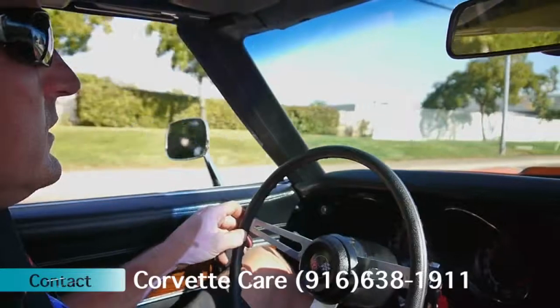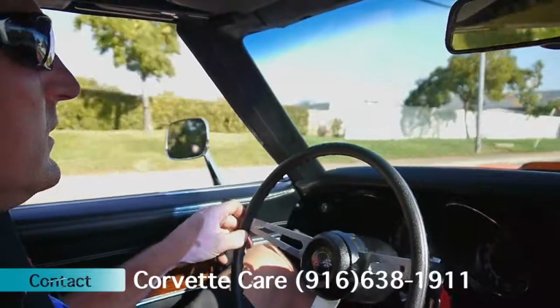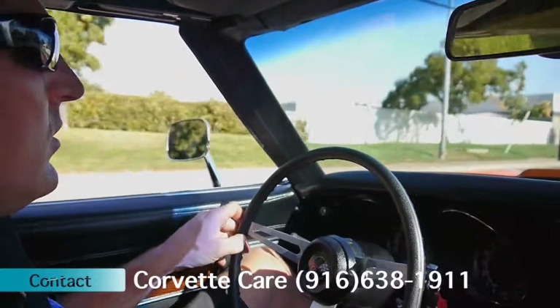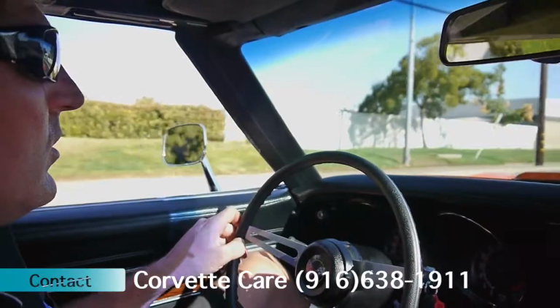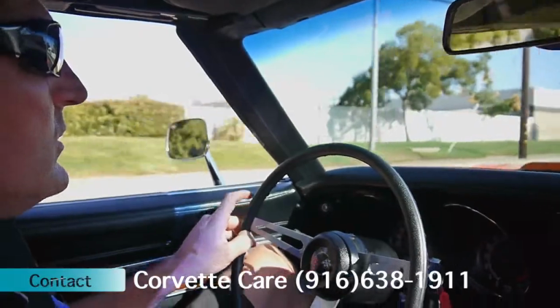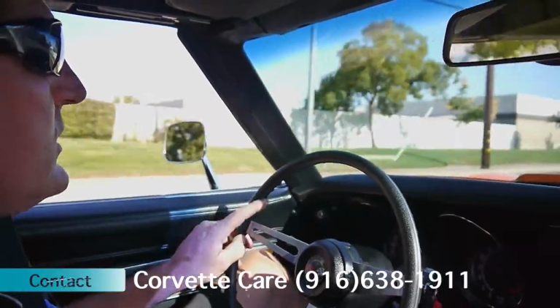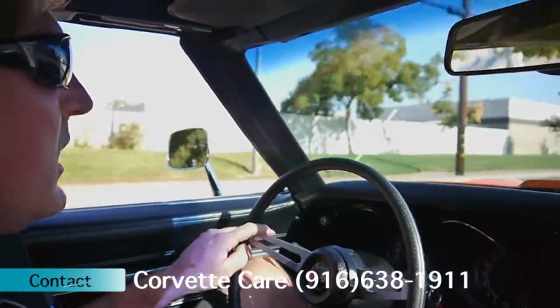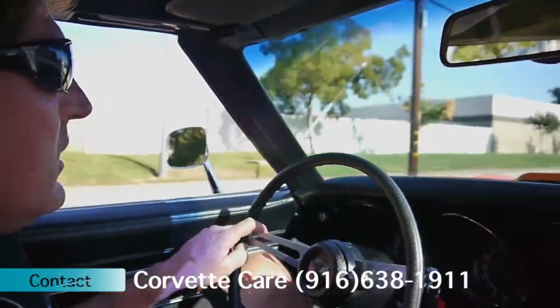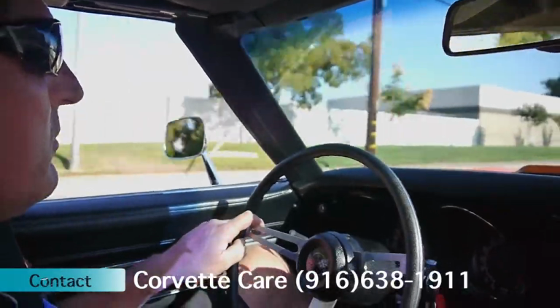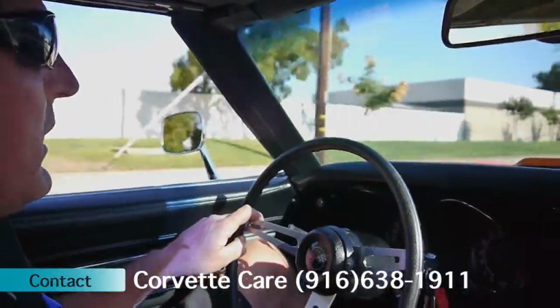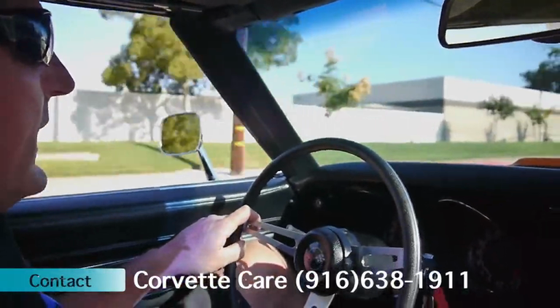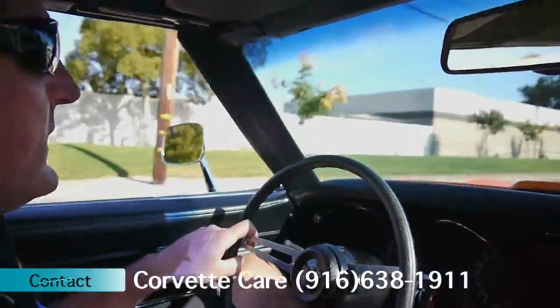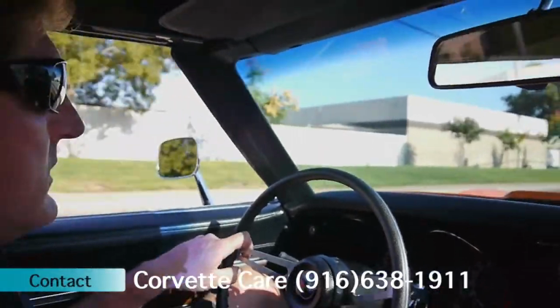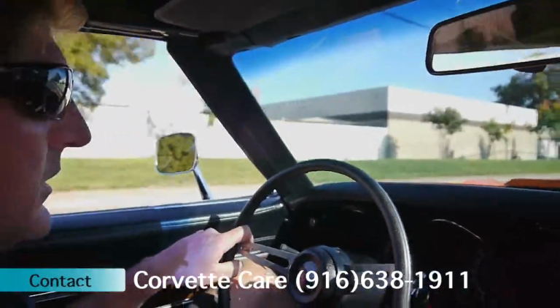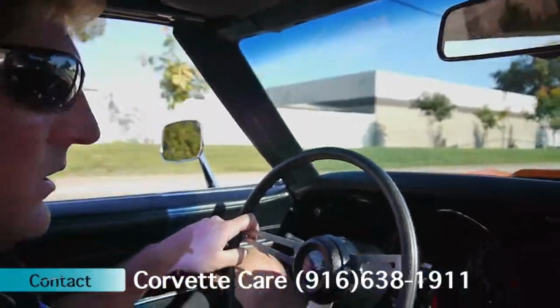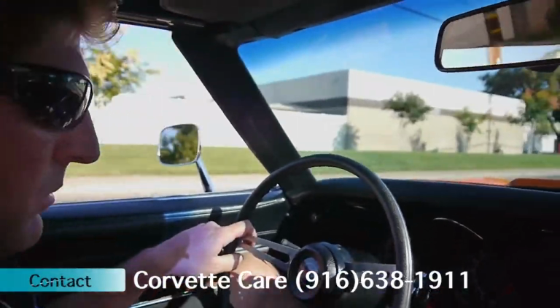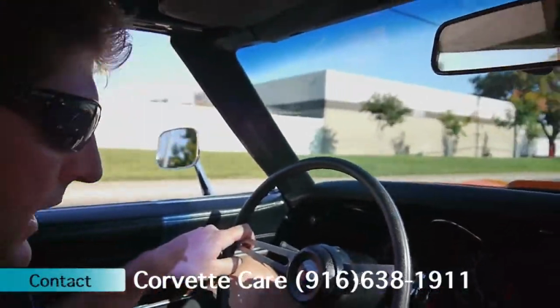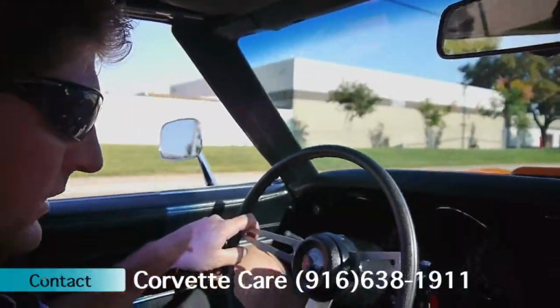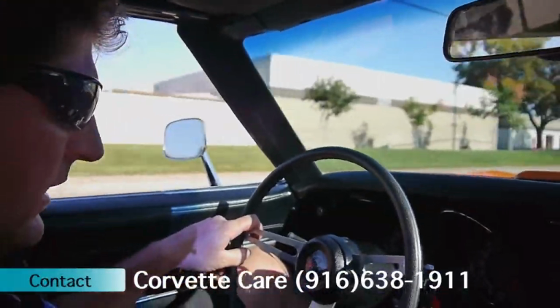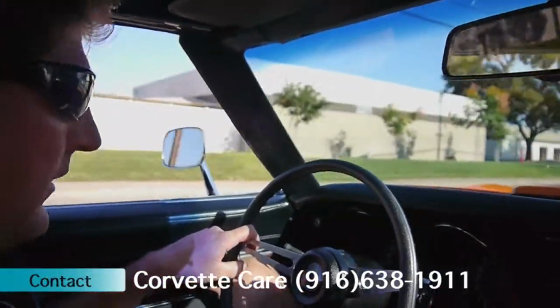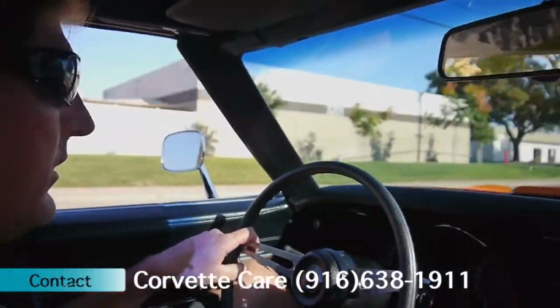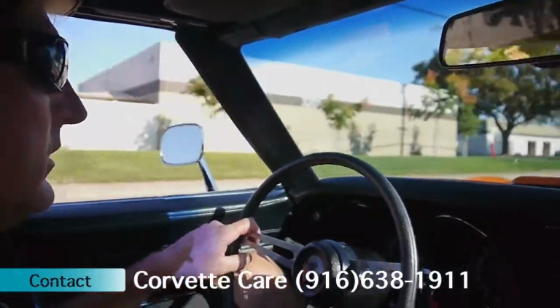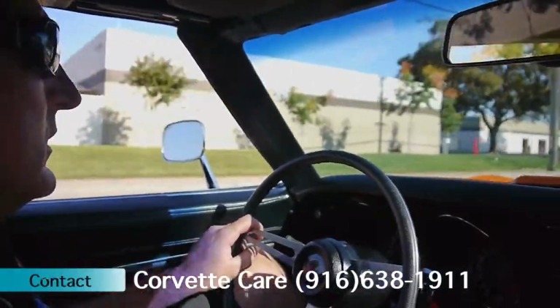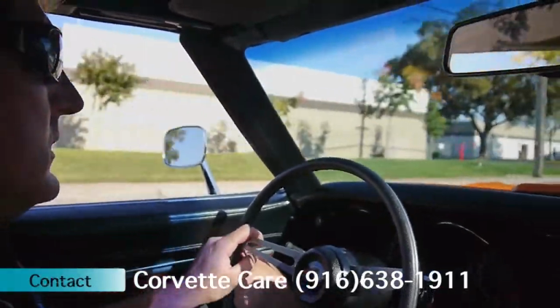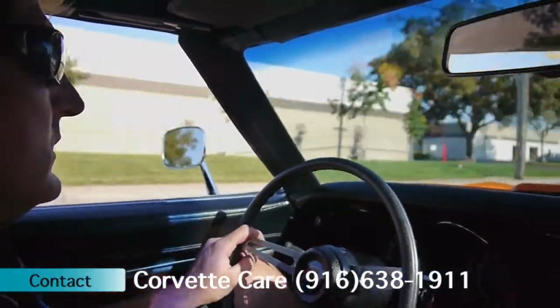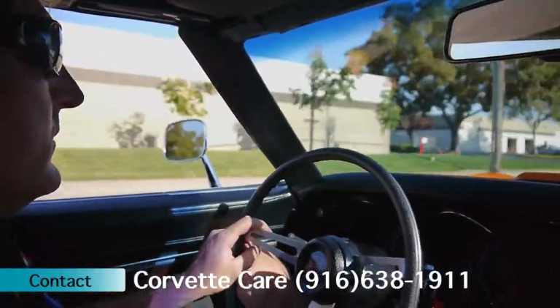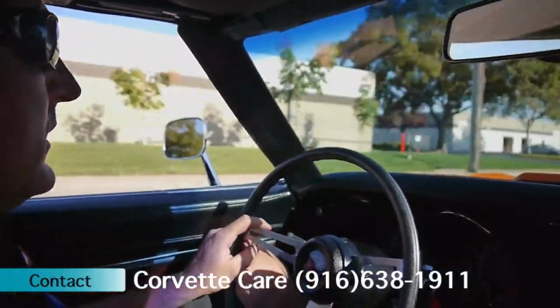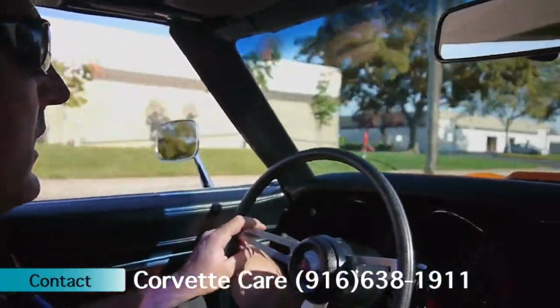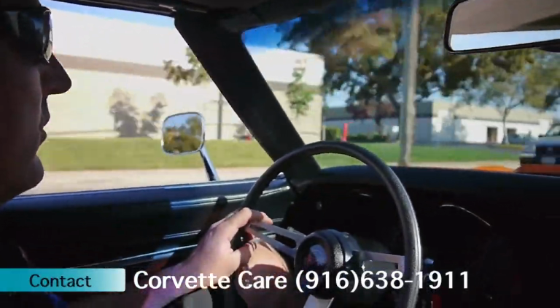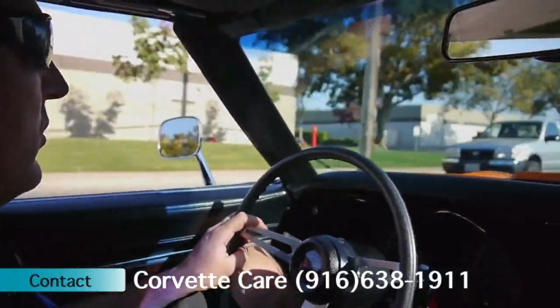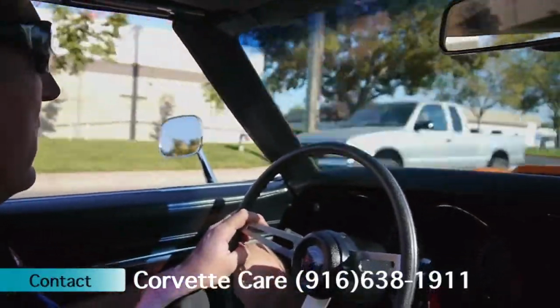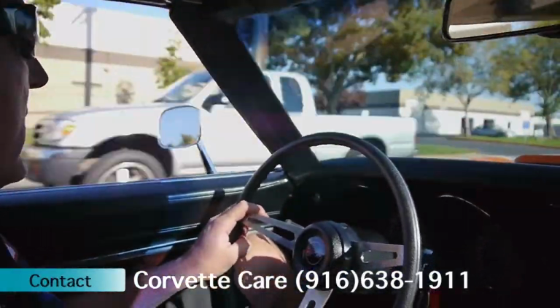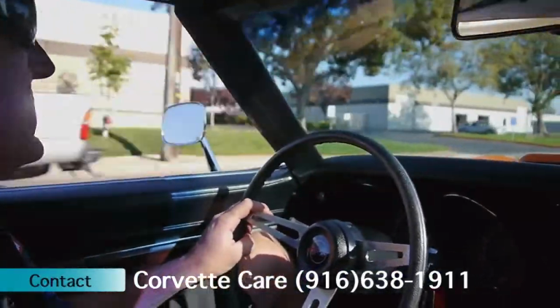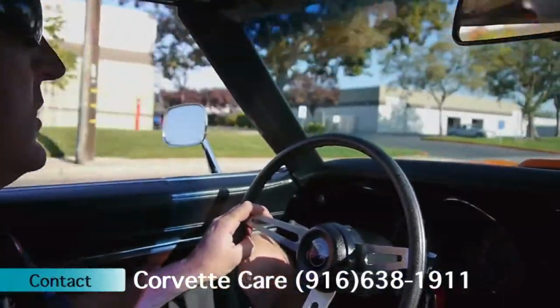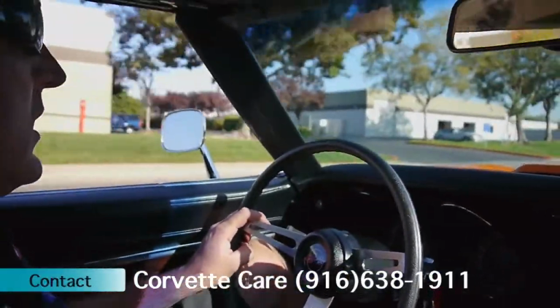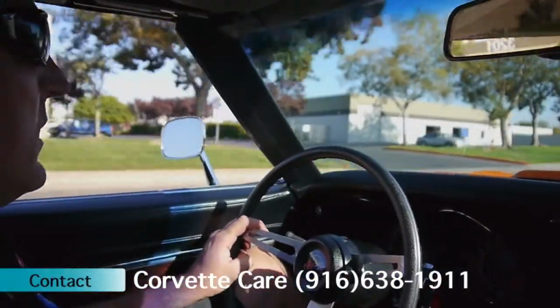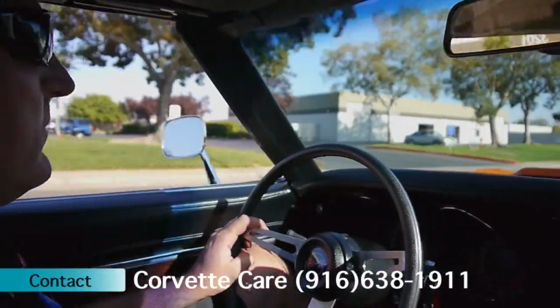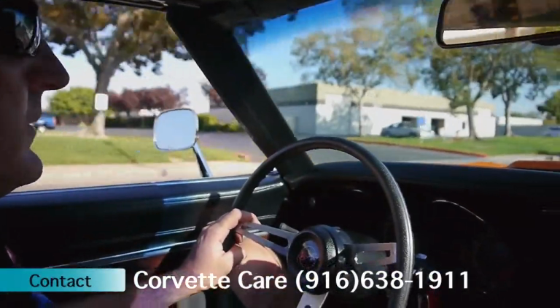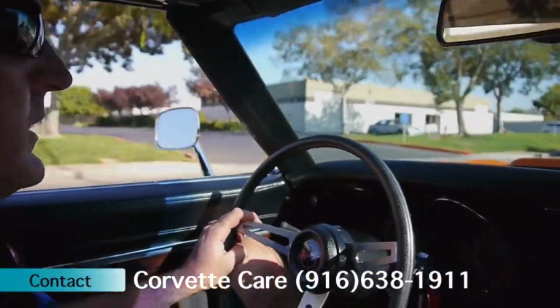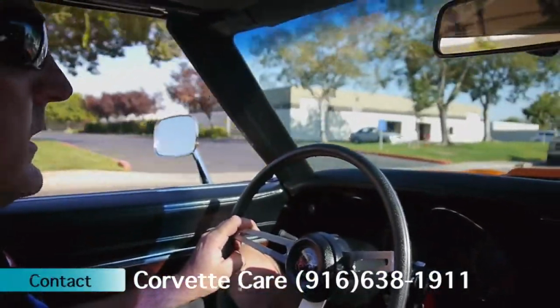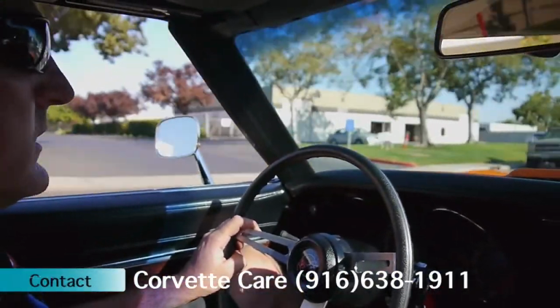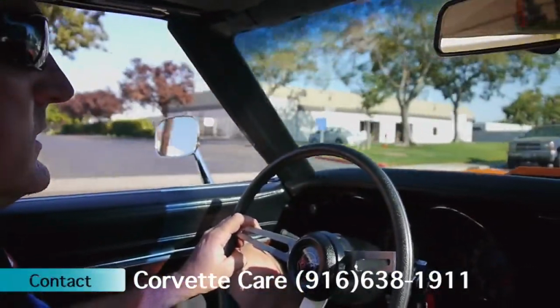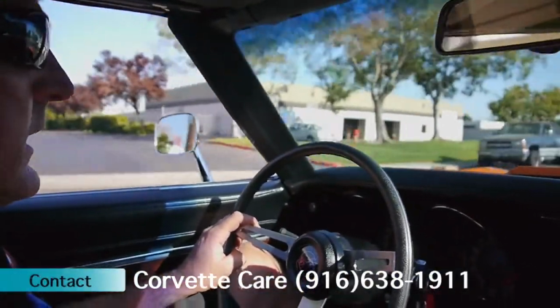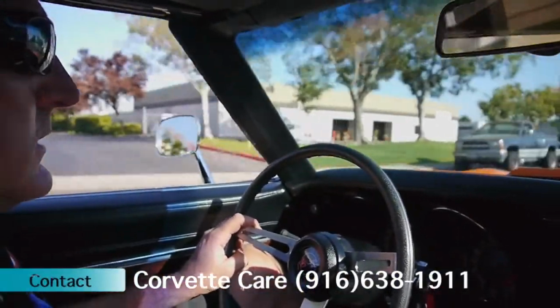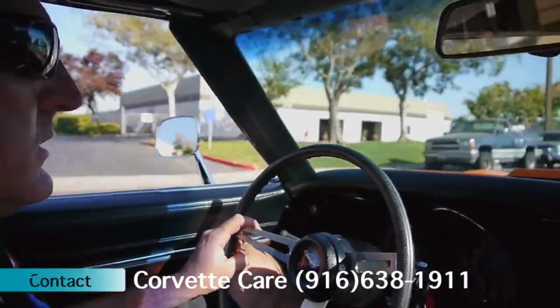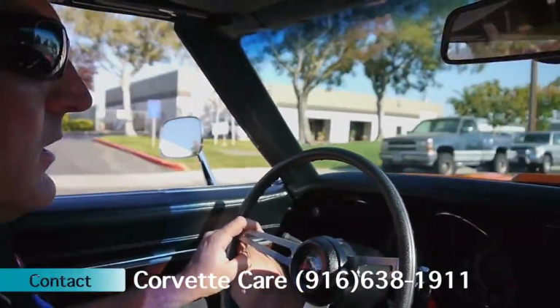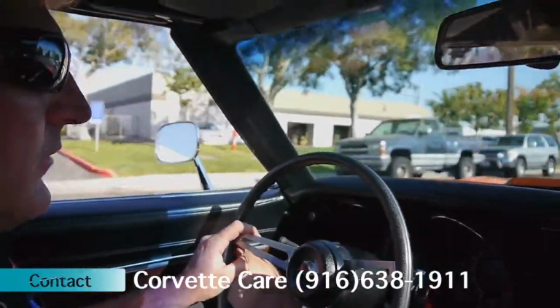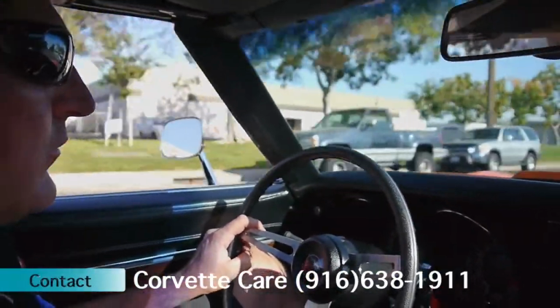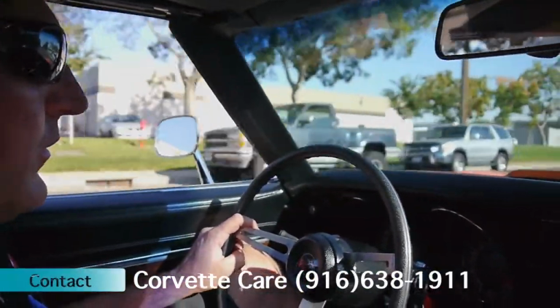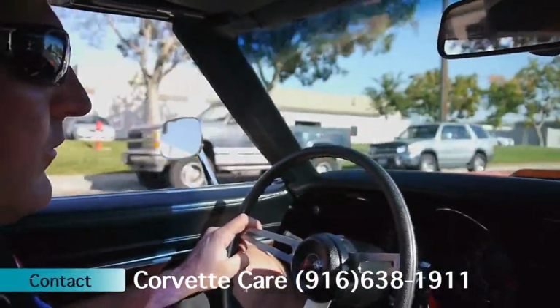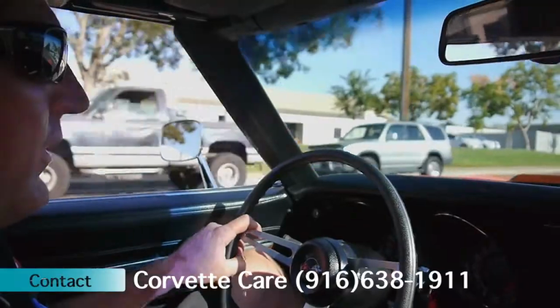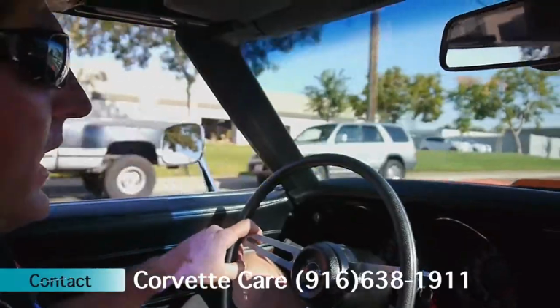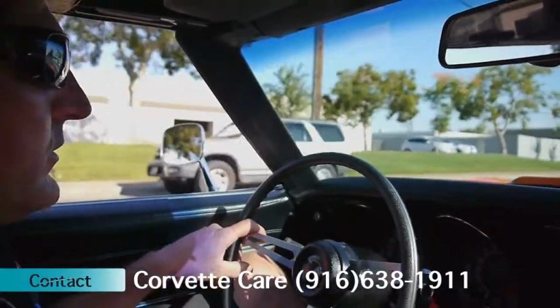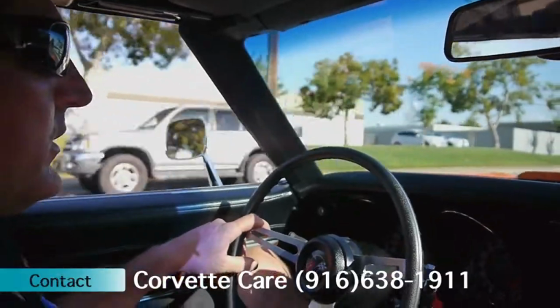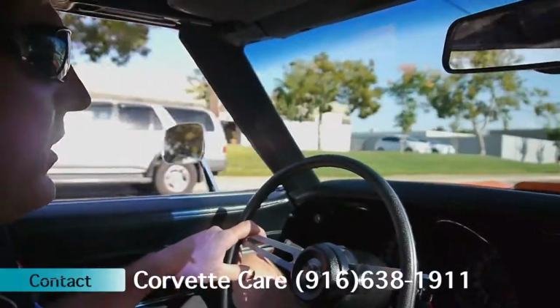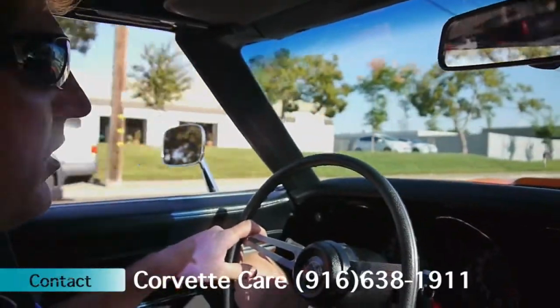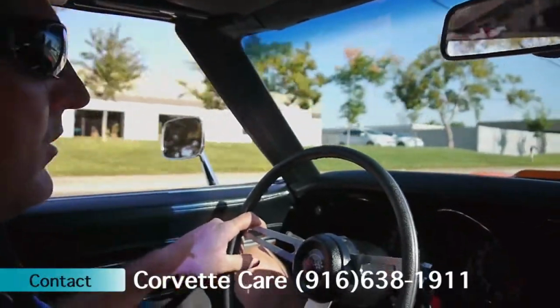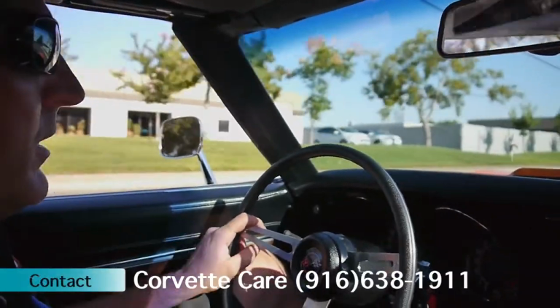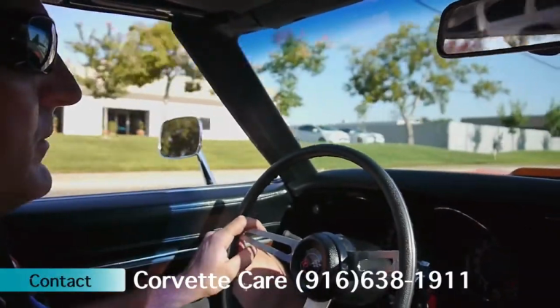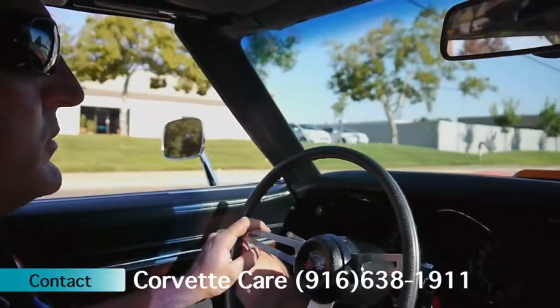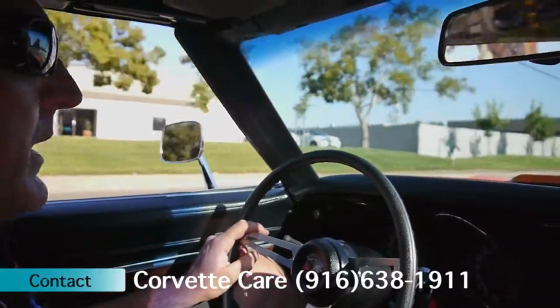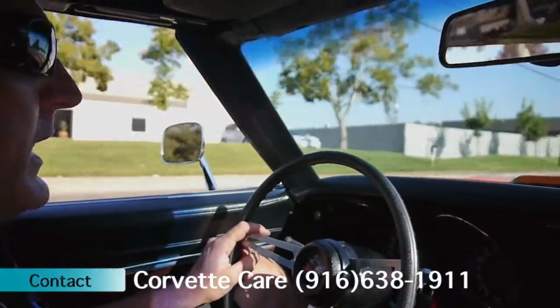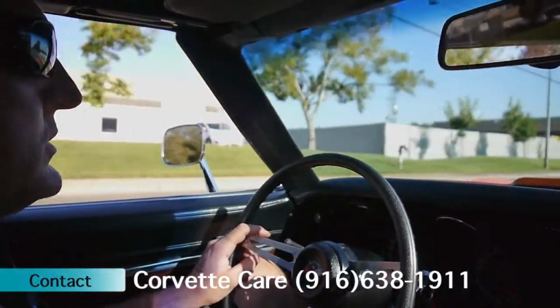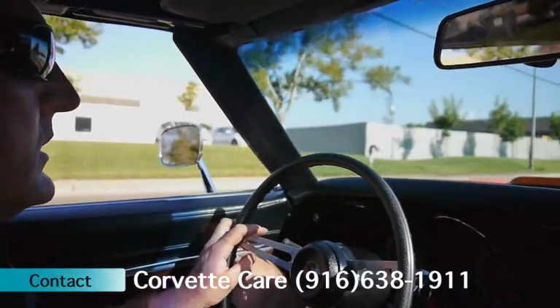Orange color, black interior, black leather — real nice car. It is like it's delivered from the factory, all numbers matching.